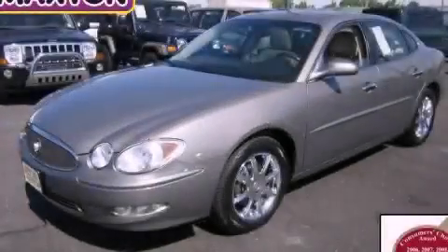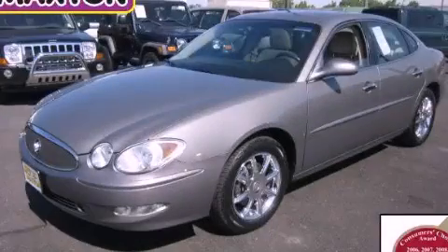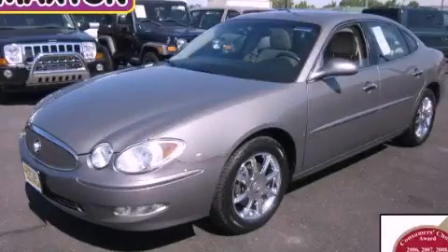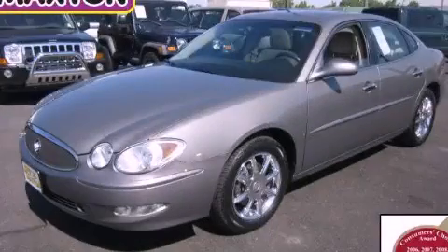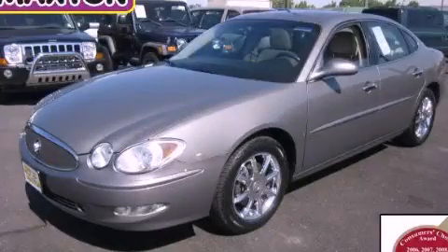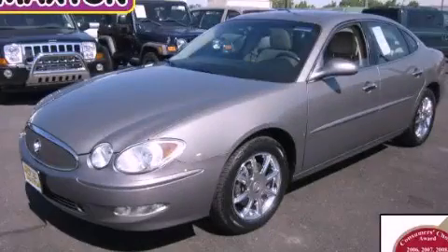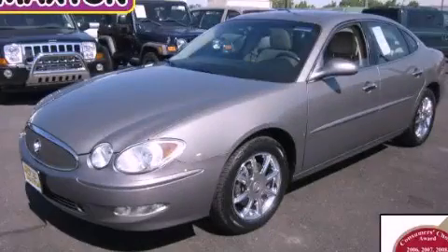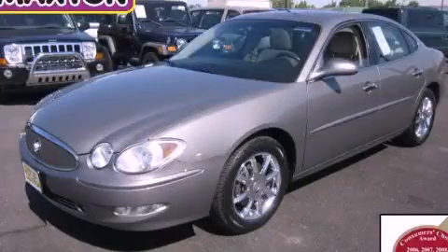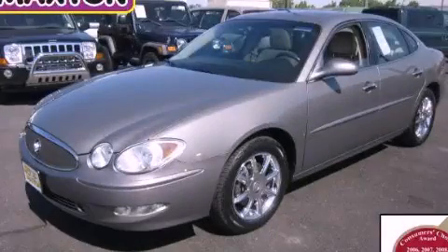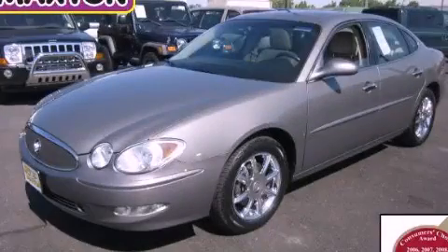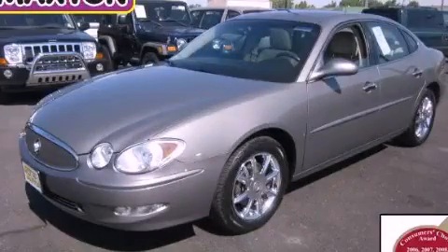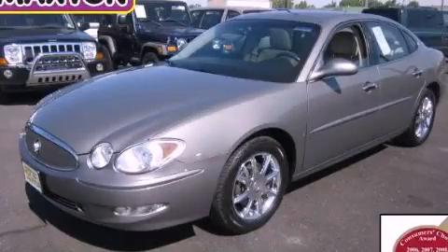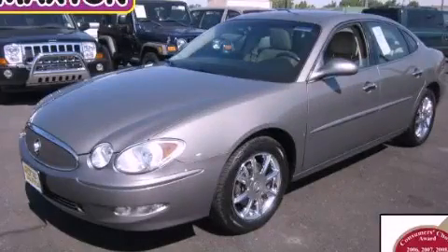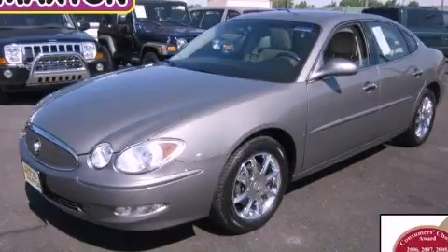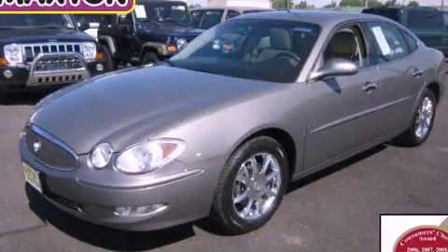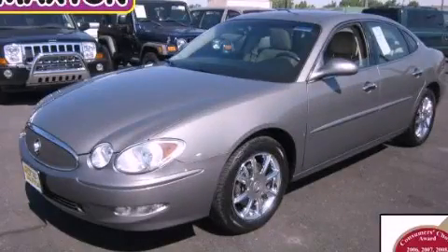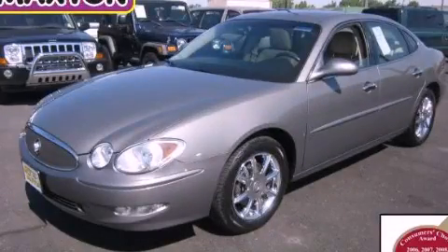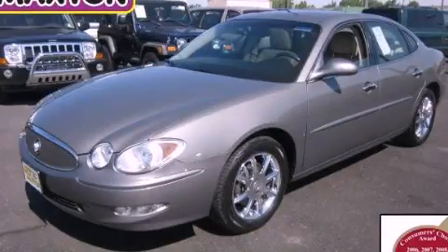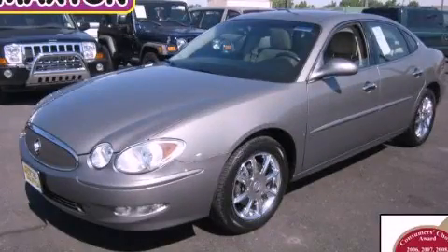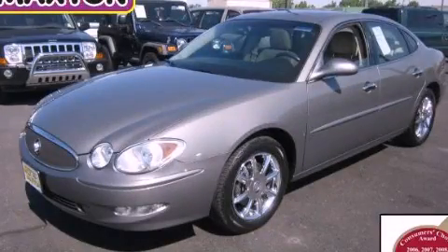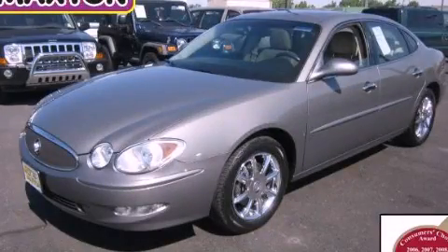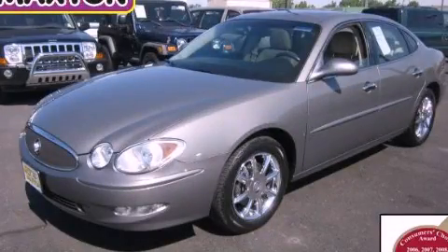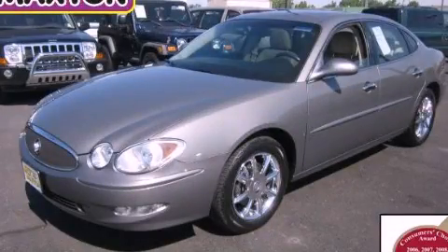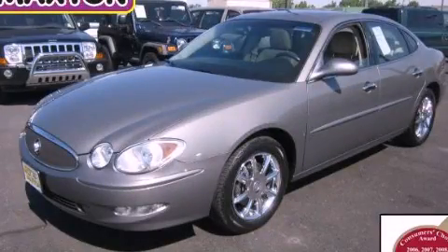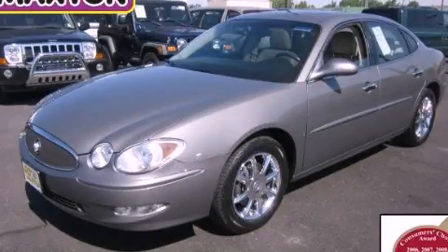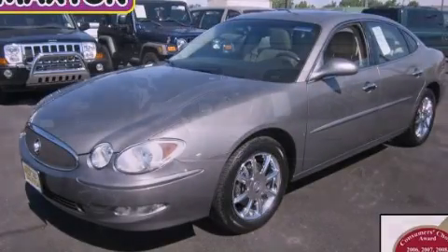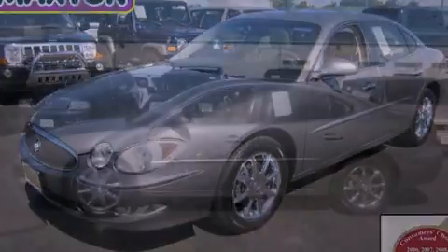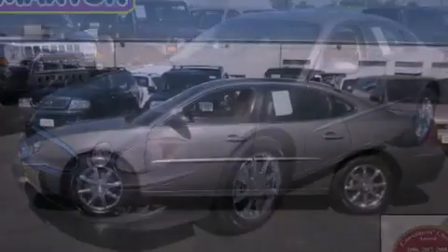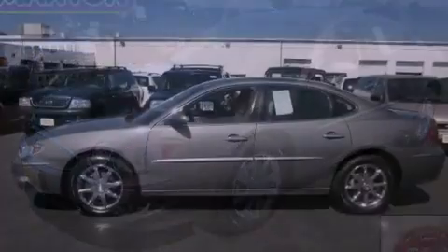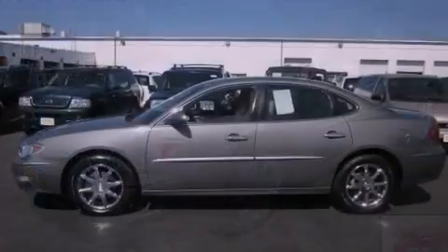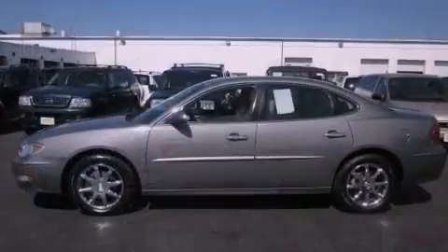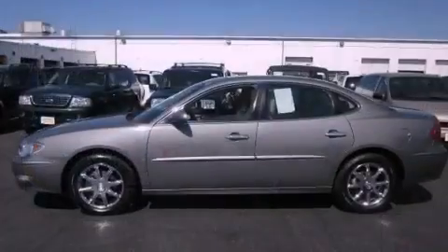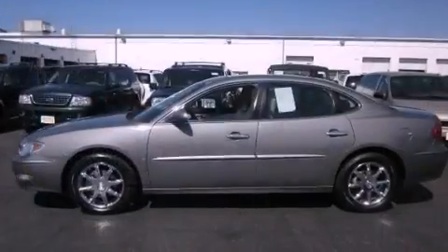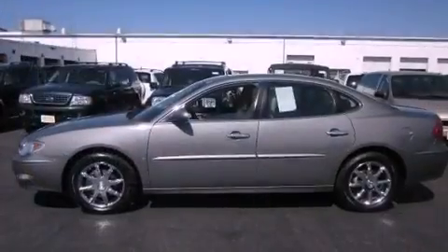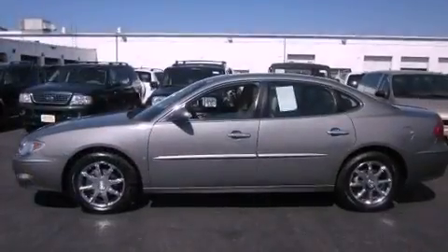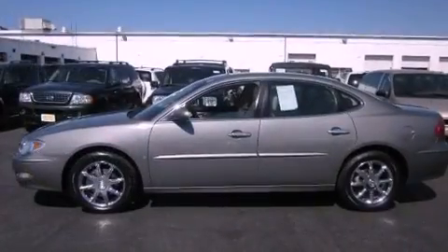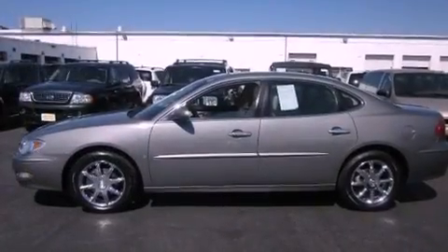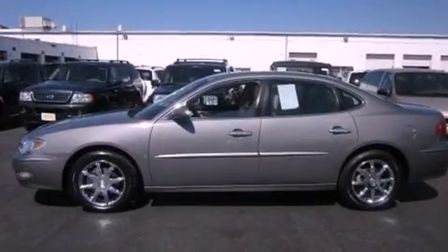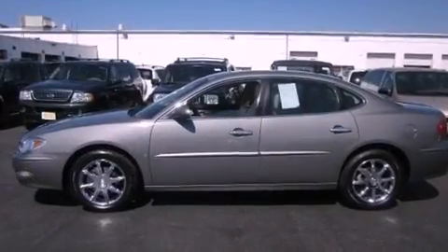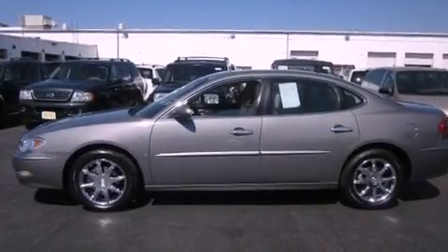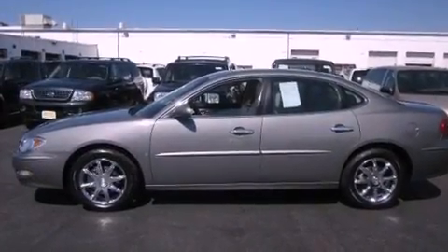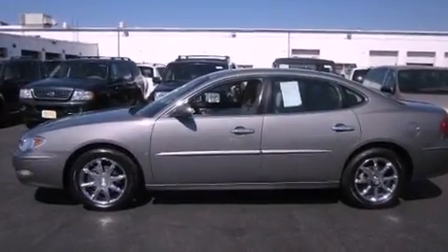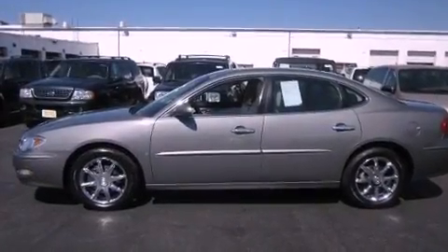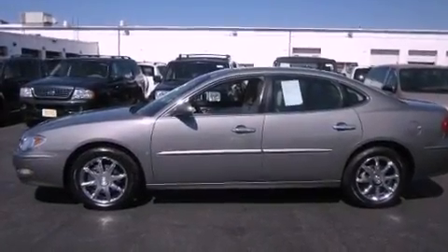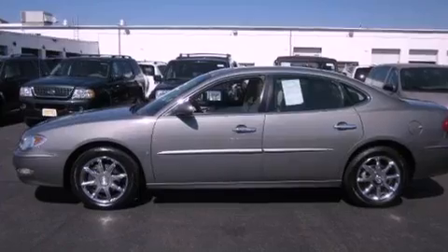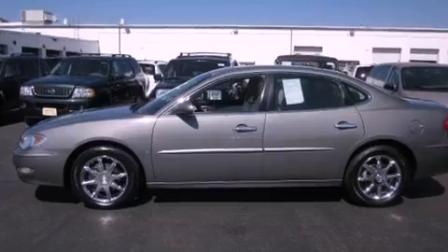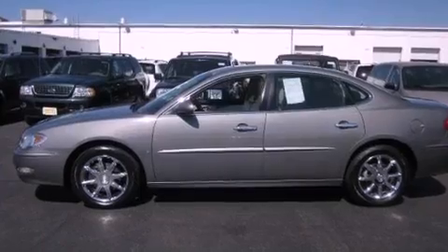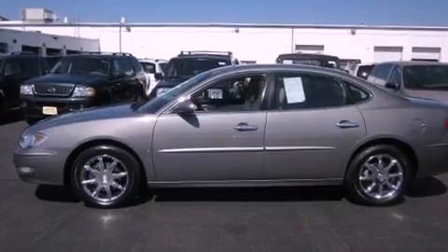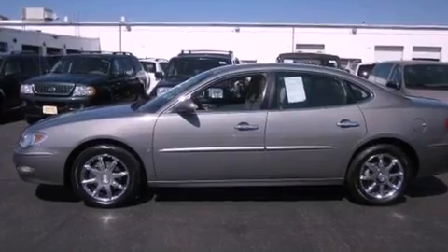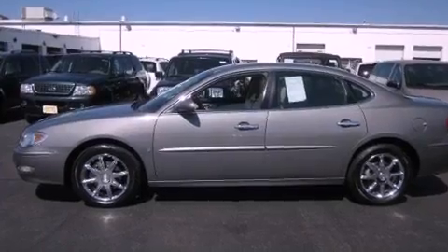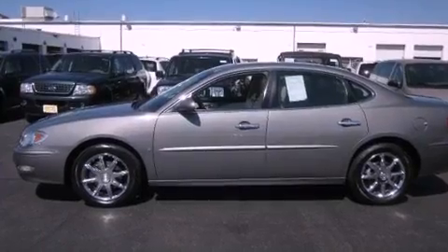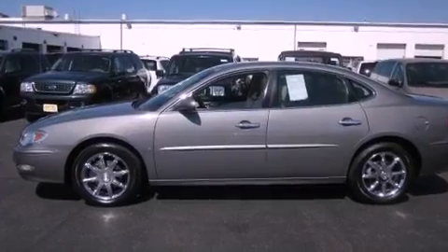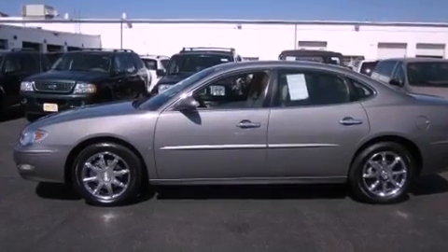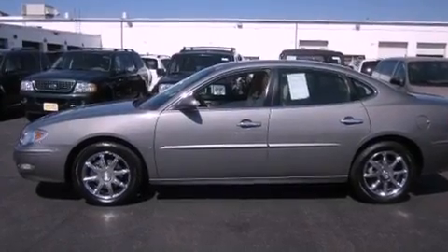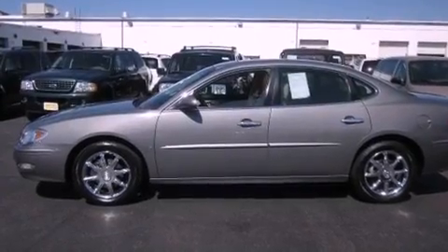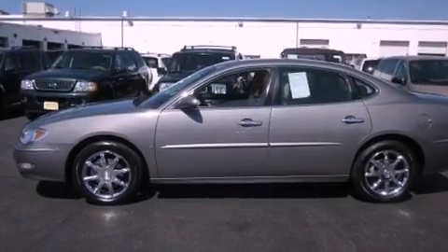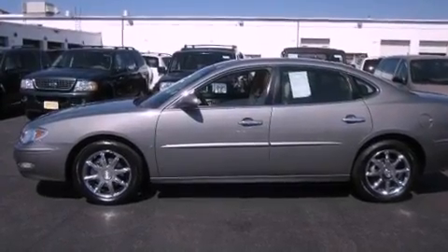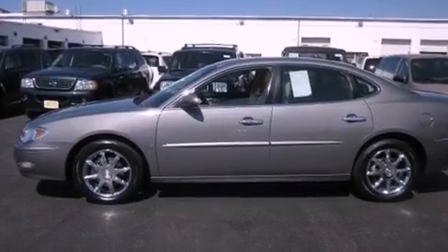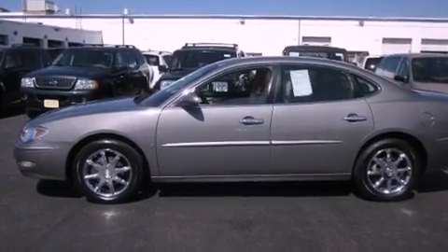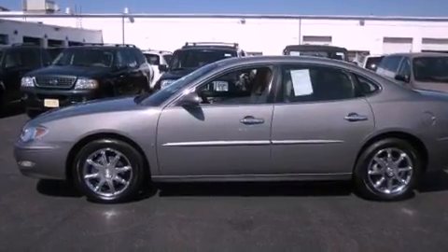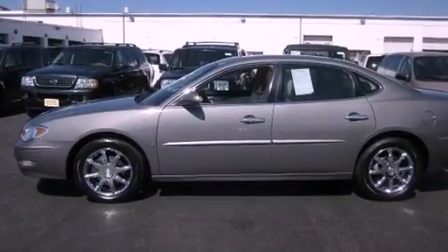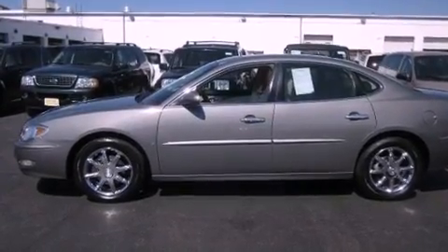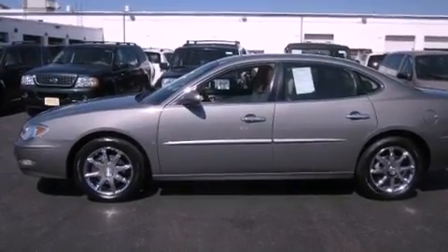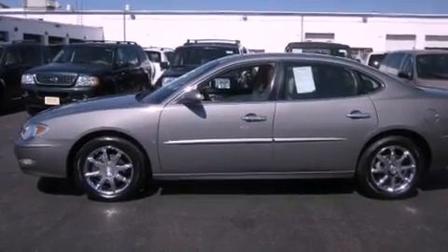This is a 2007 Buick LaCrosse. It has a 3.6-liter six-cylinder engine and an automatic transmission.